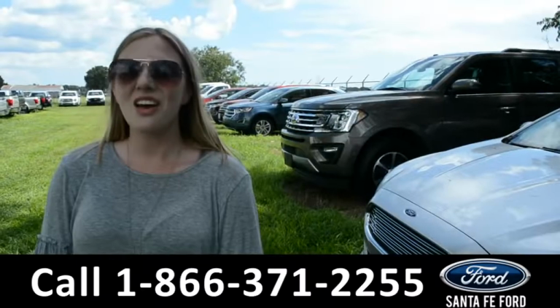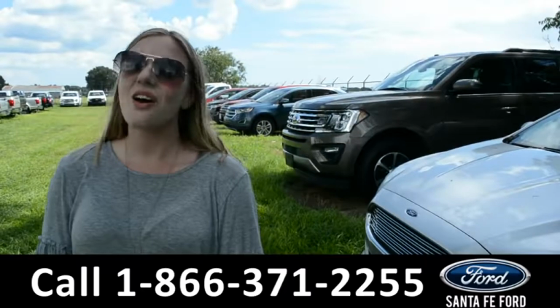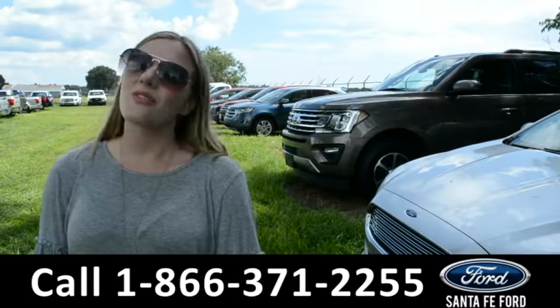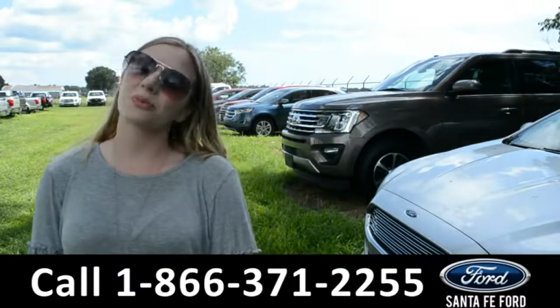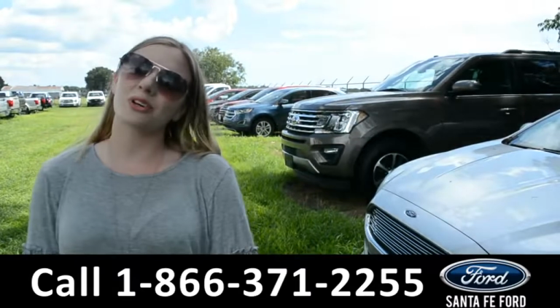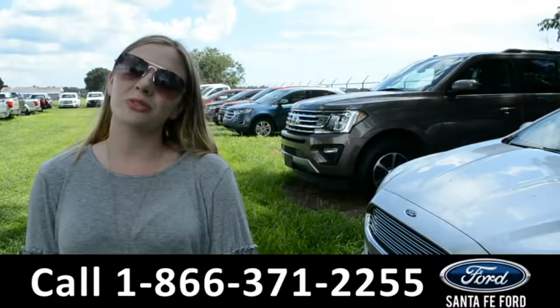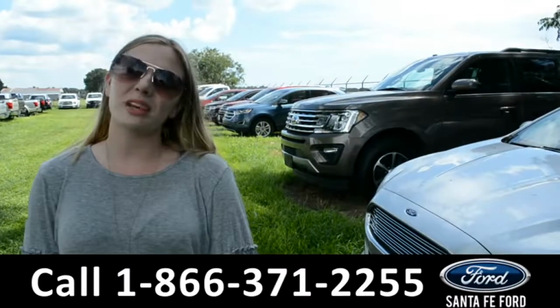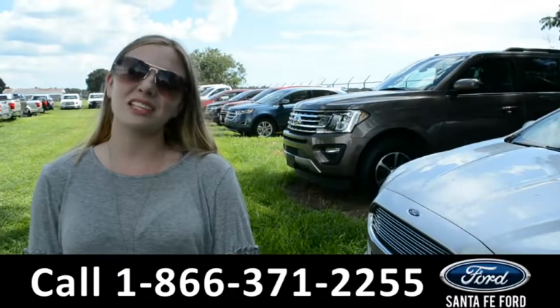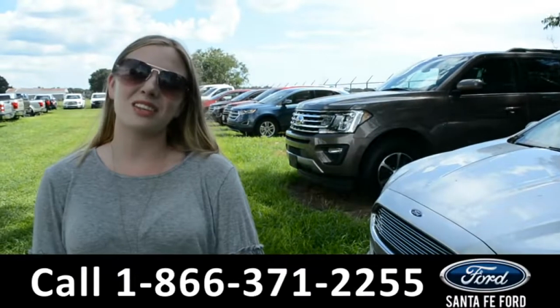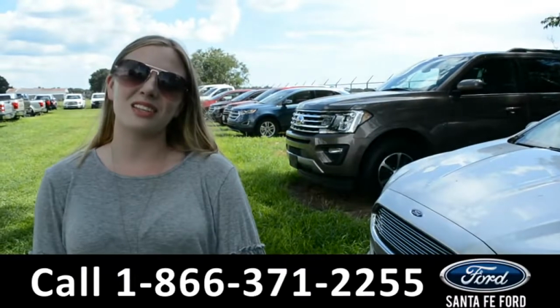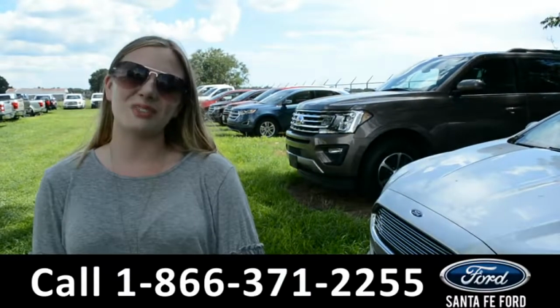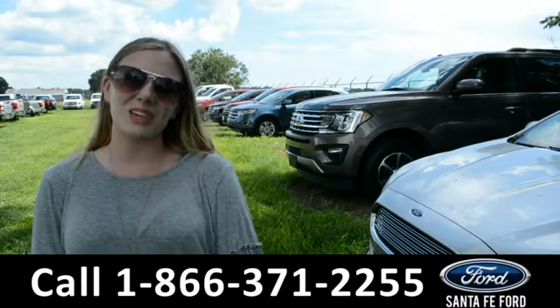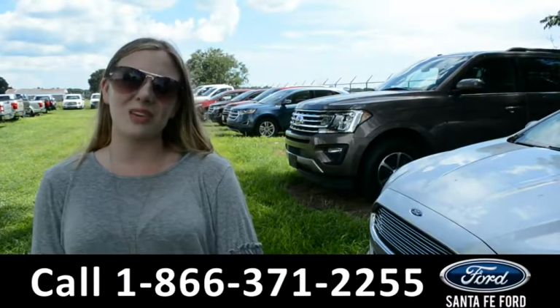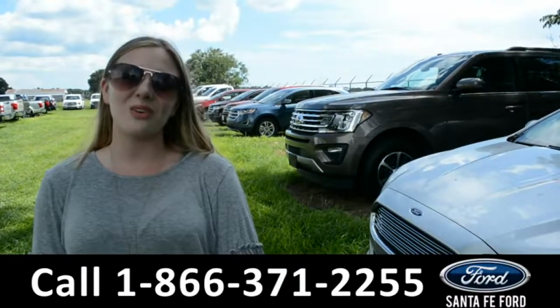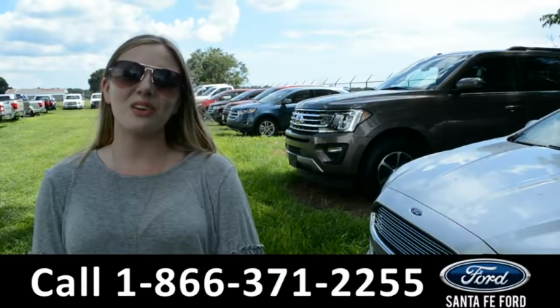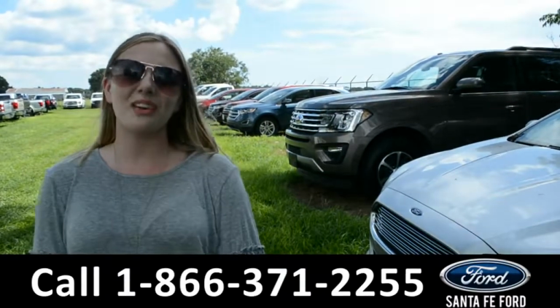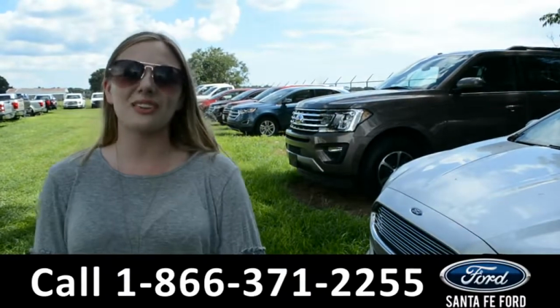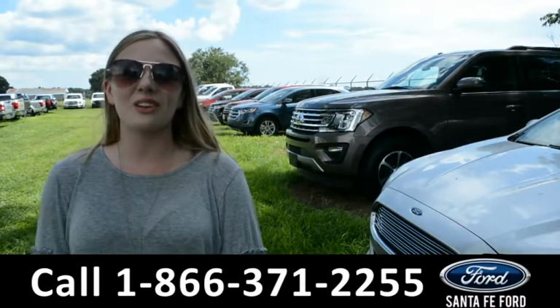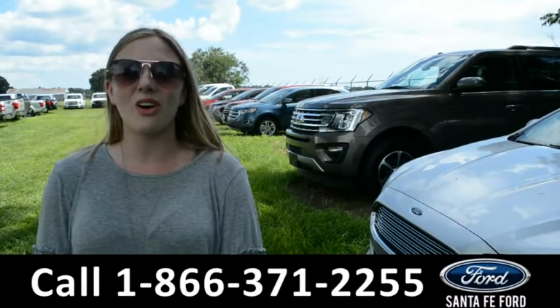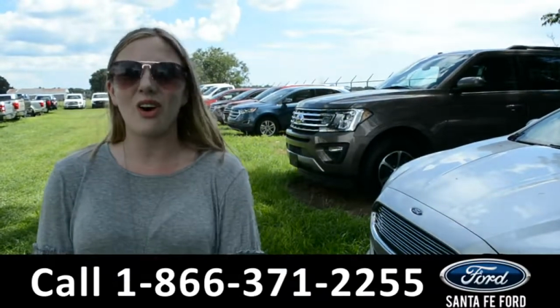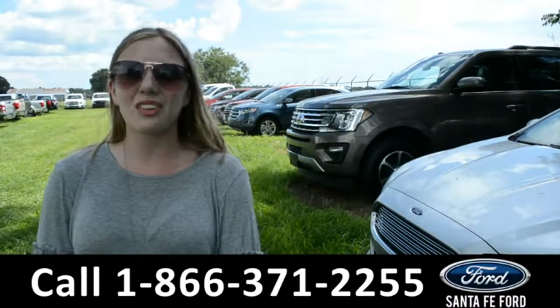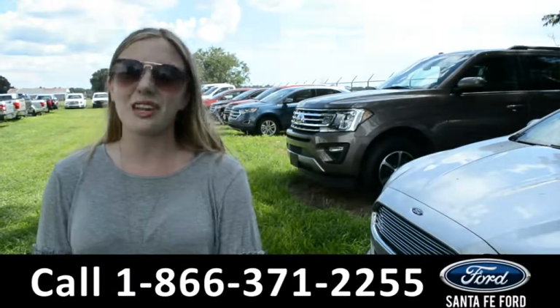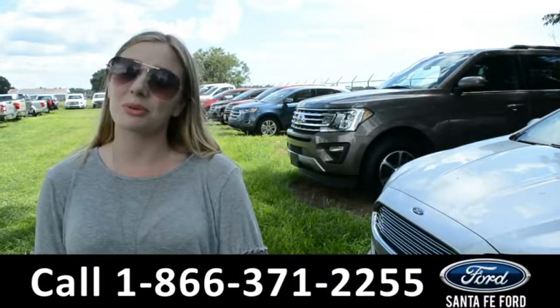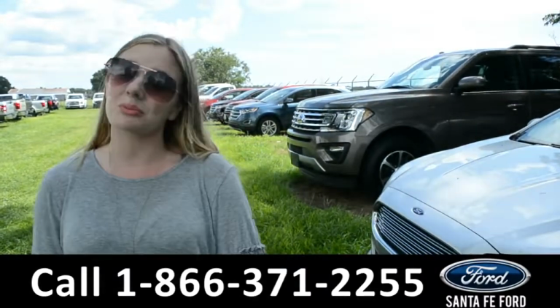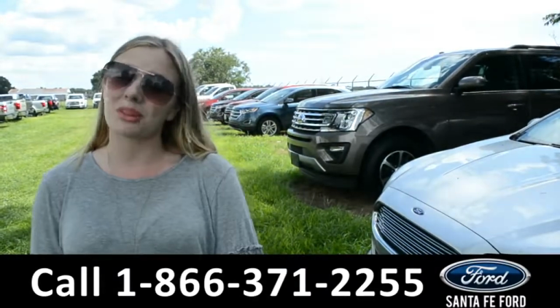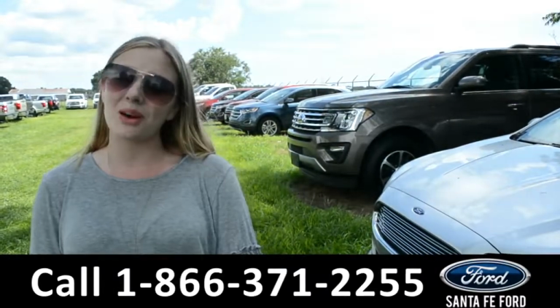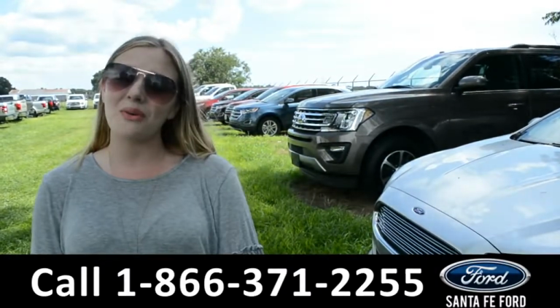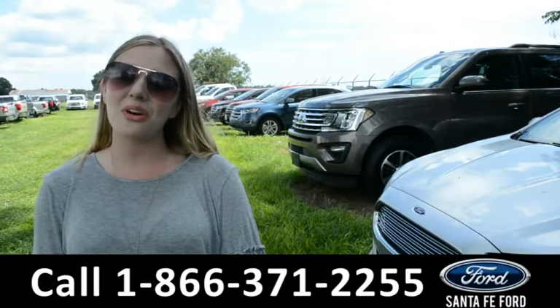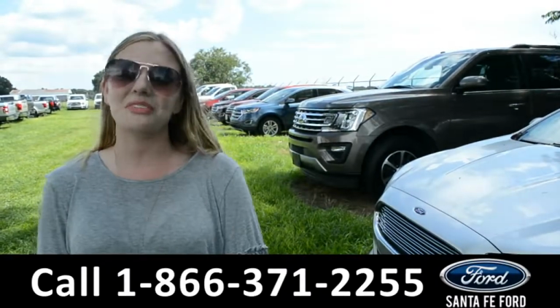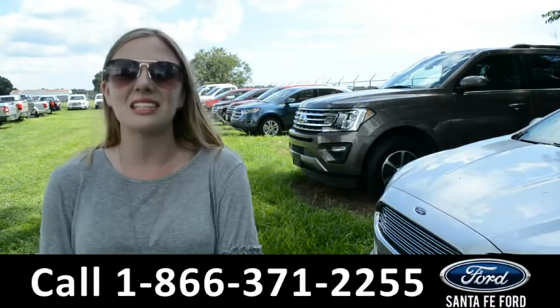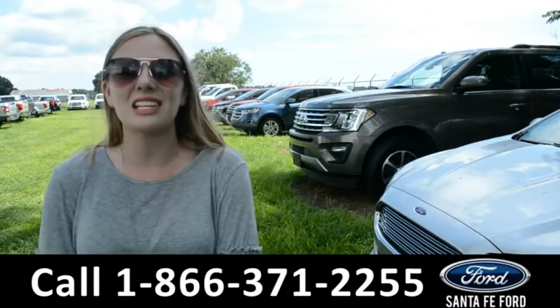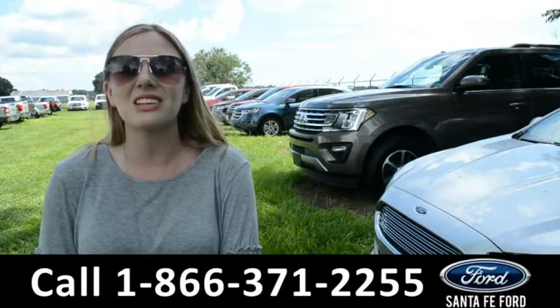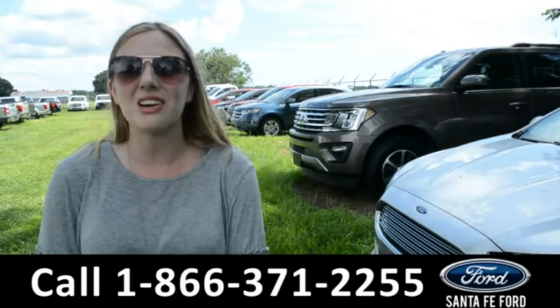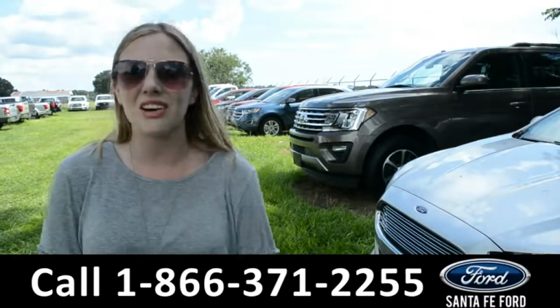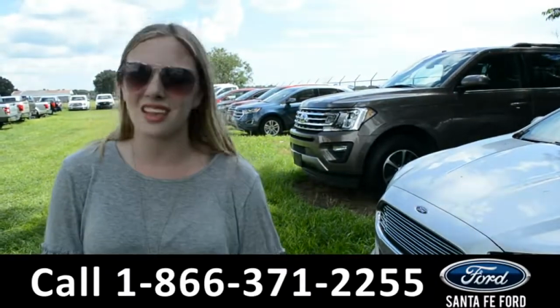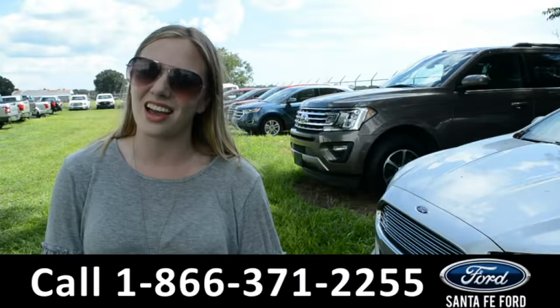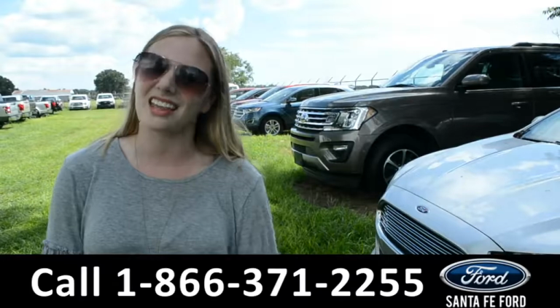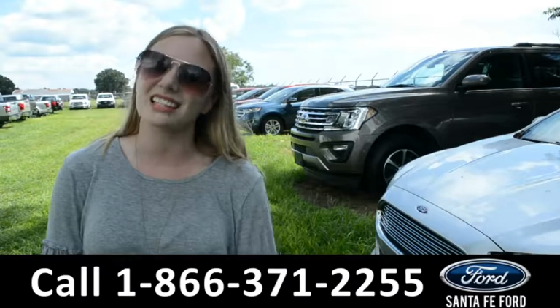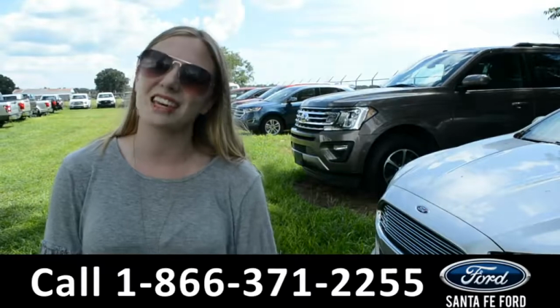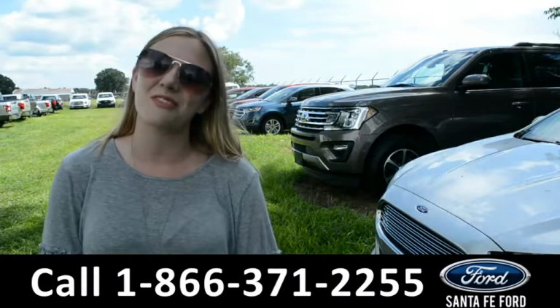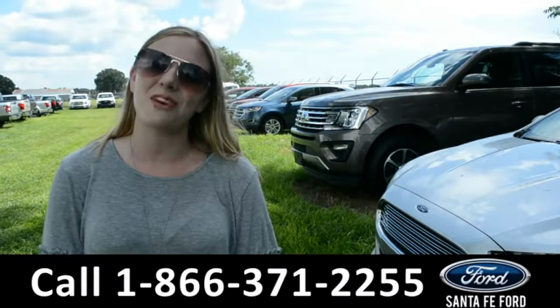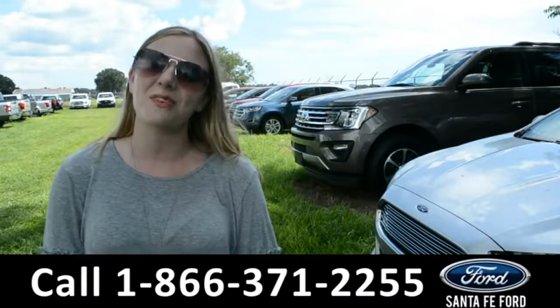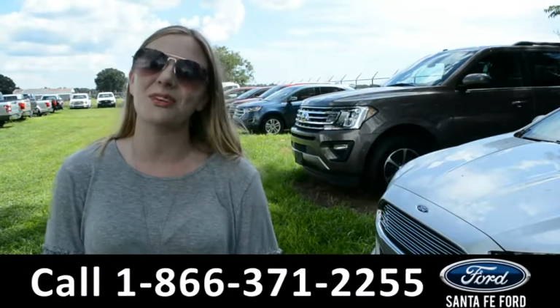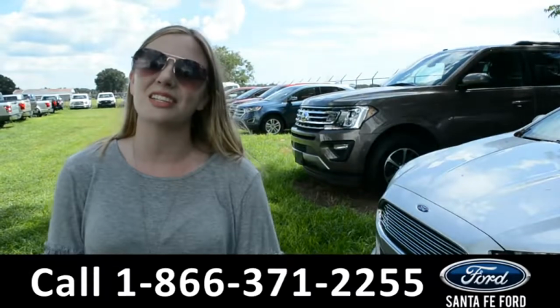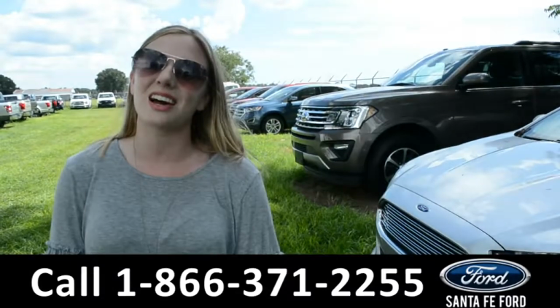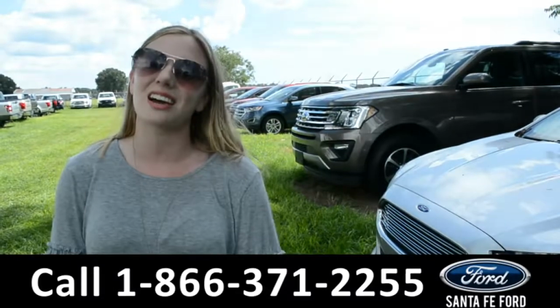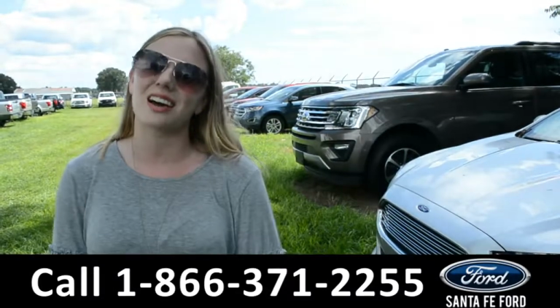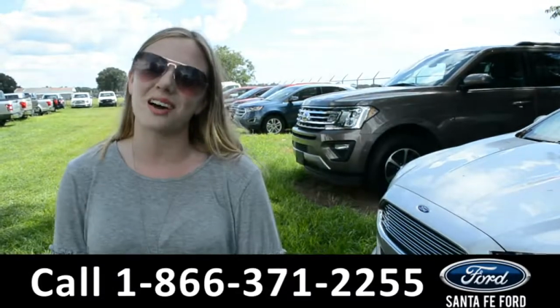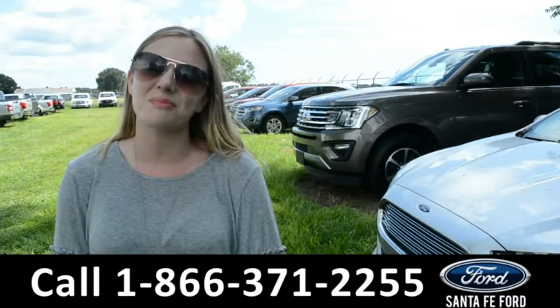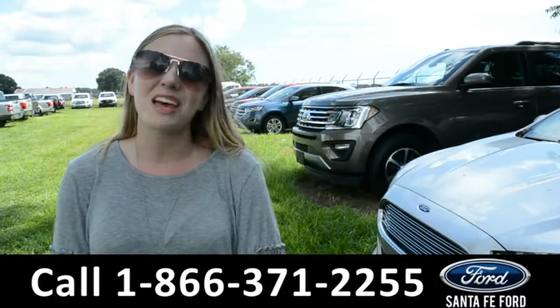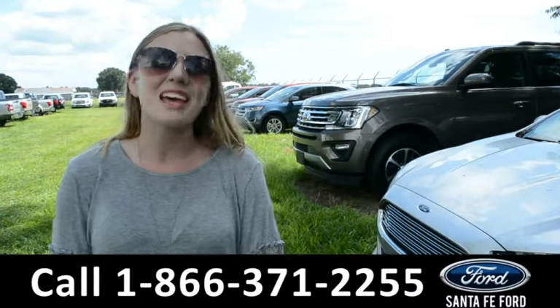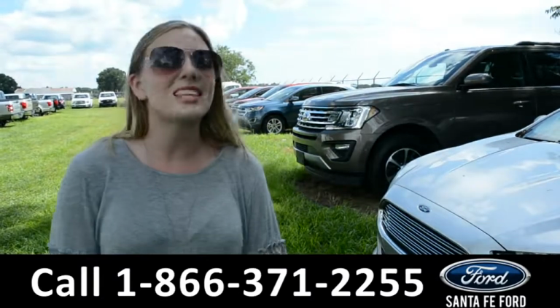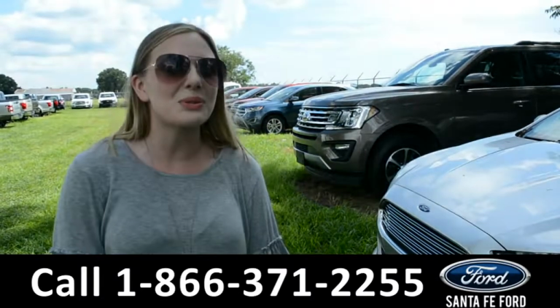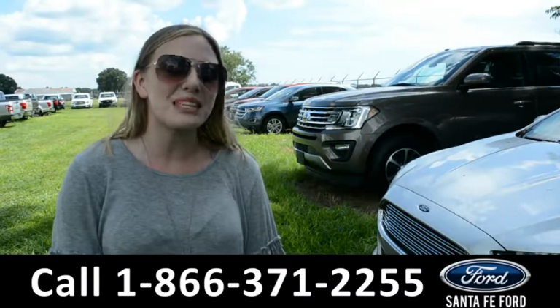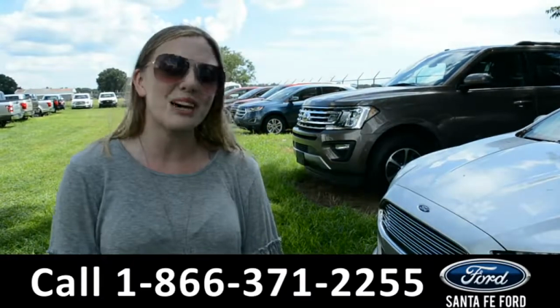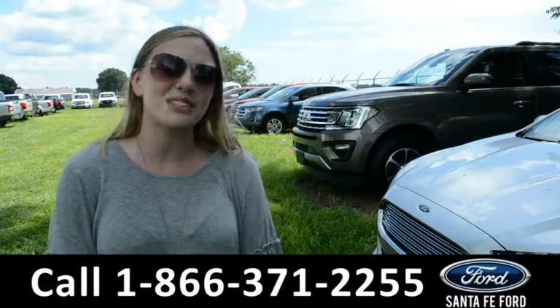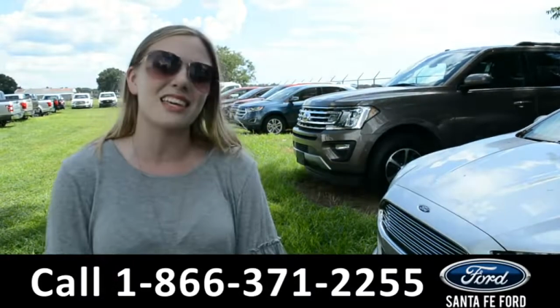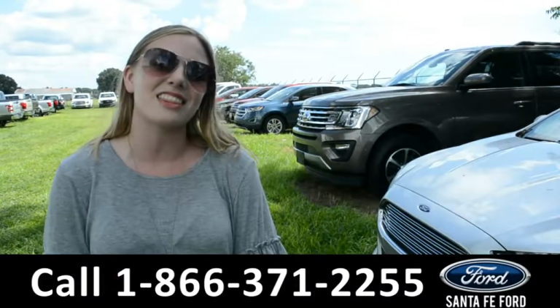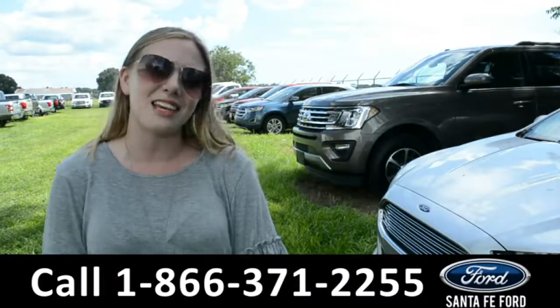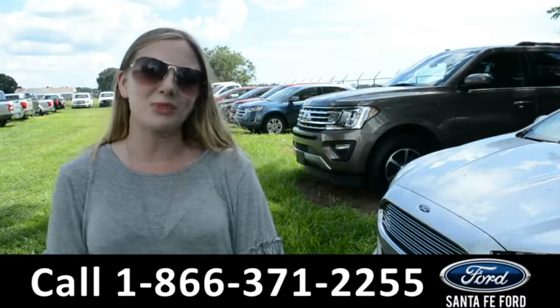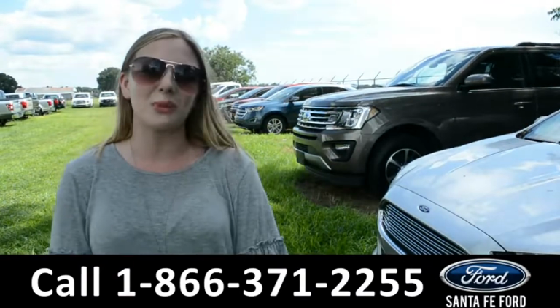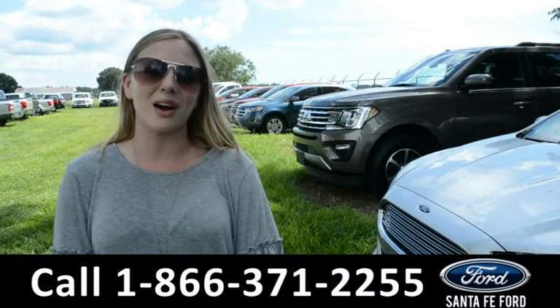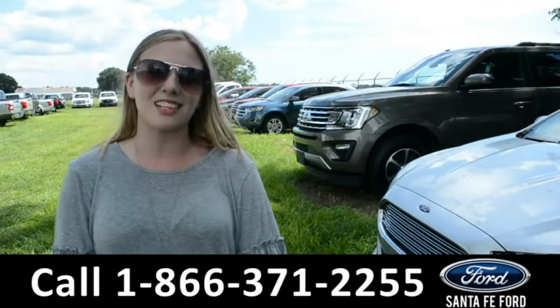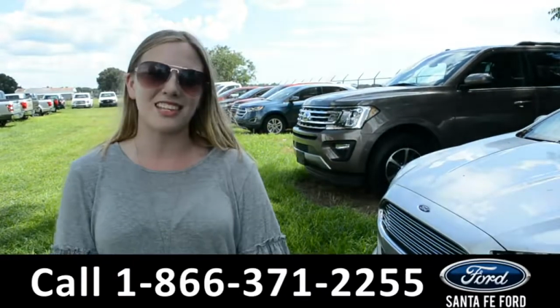For more information on this vehicle, give us a call at the number below, or visit us online at SantaFeFord.com. This was Kelsey. Thanks for watching.